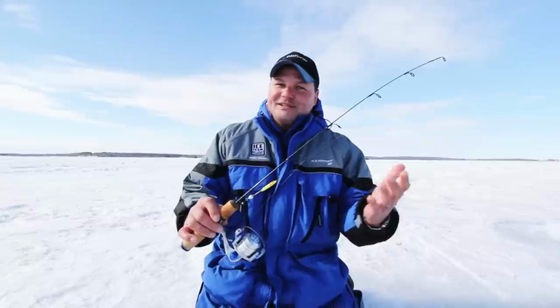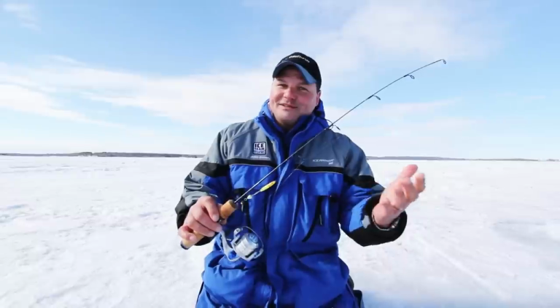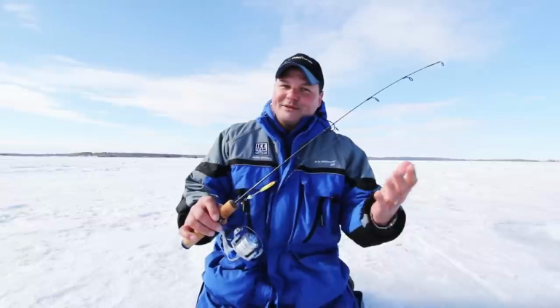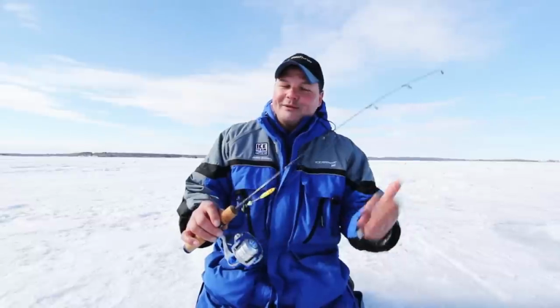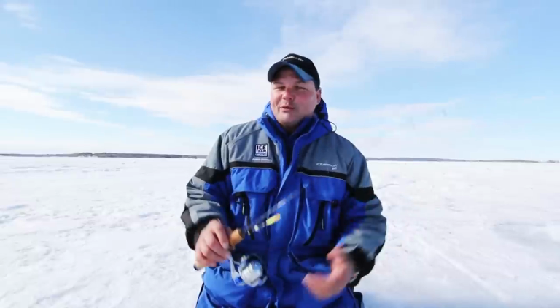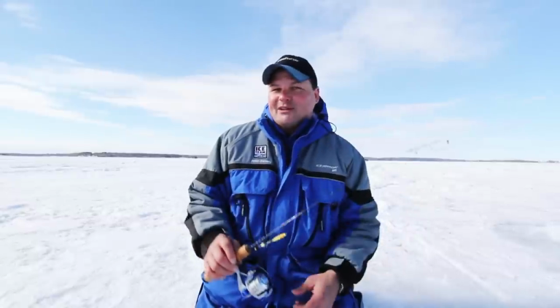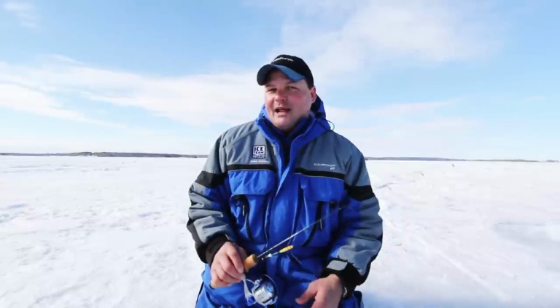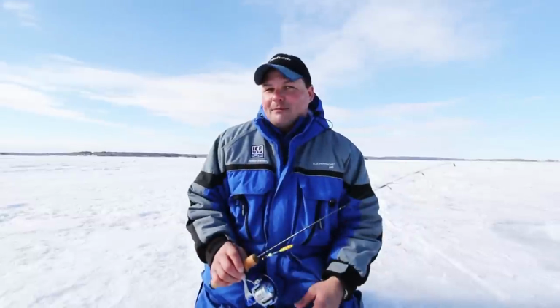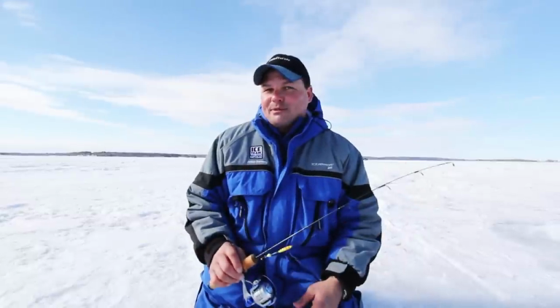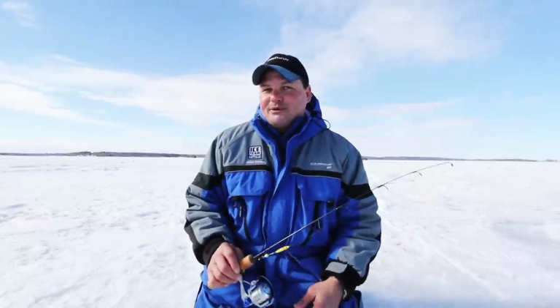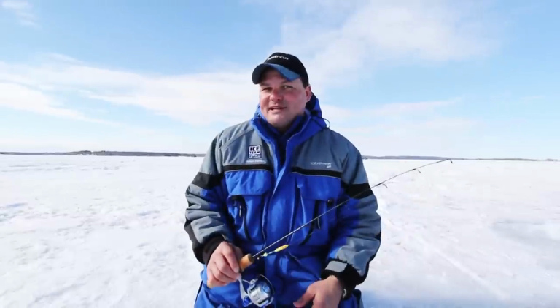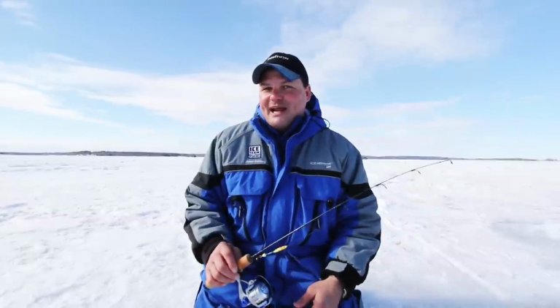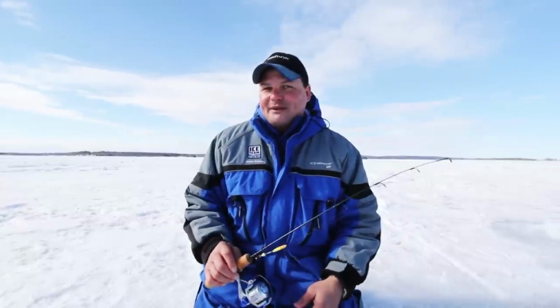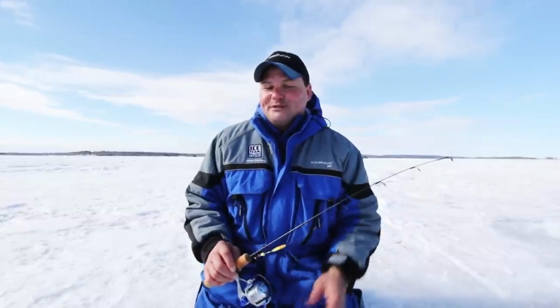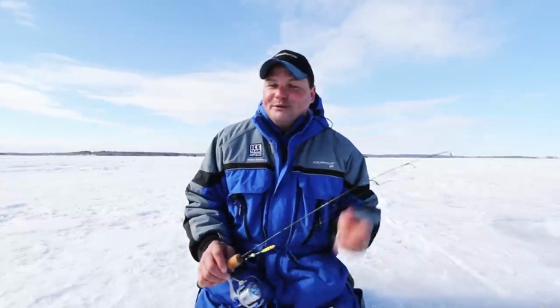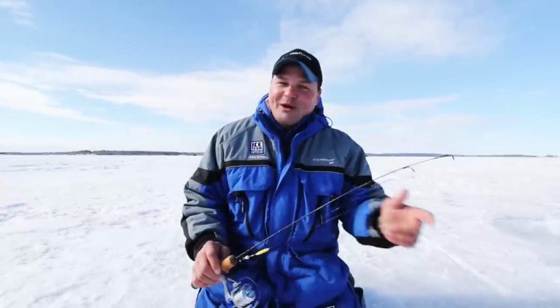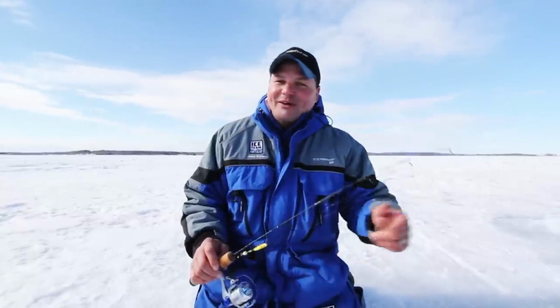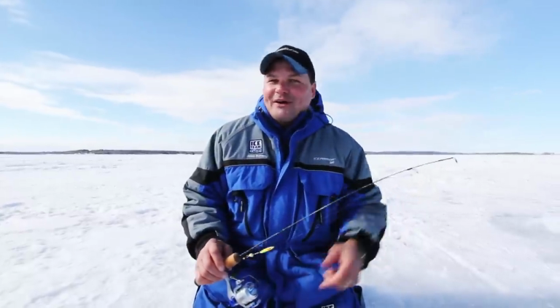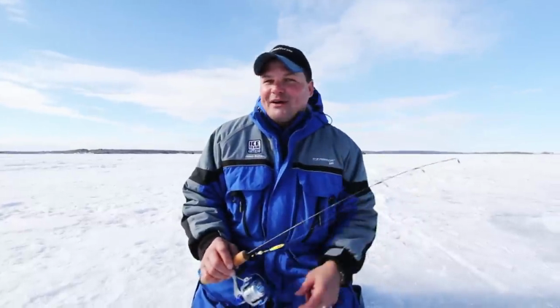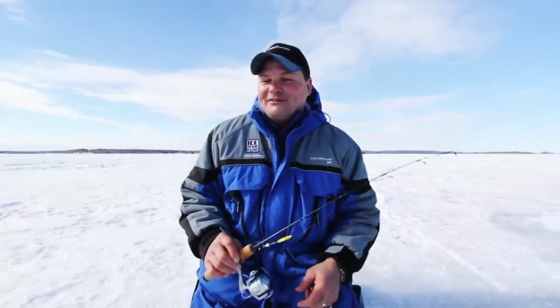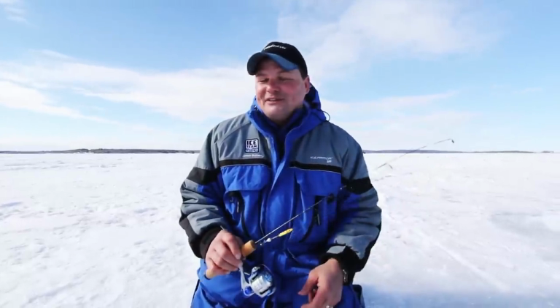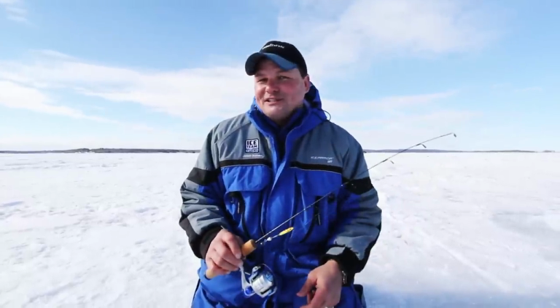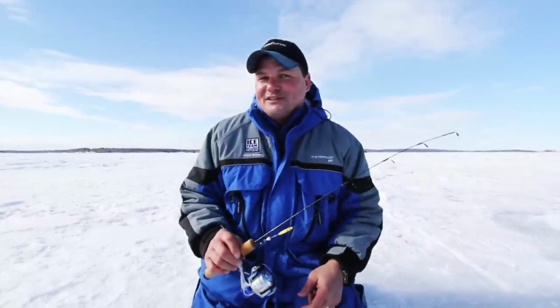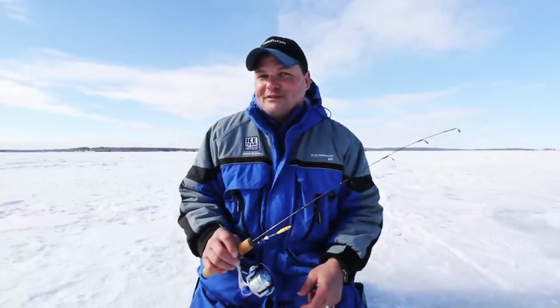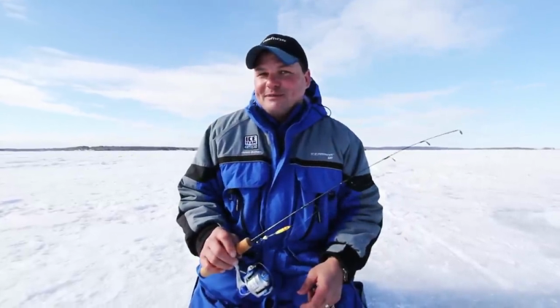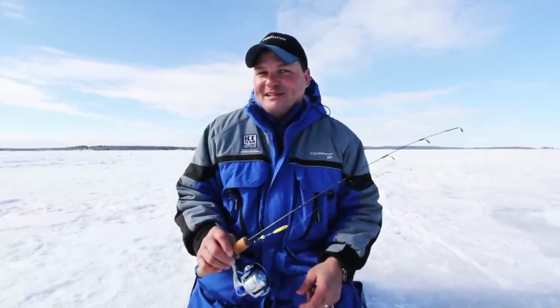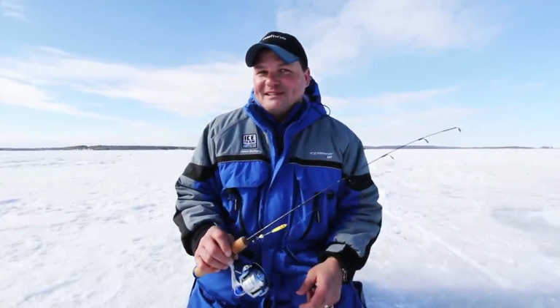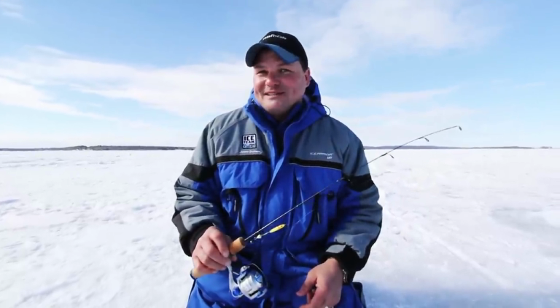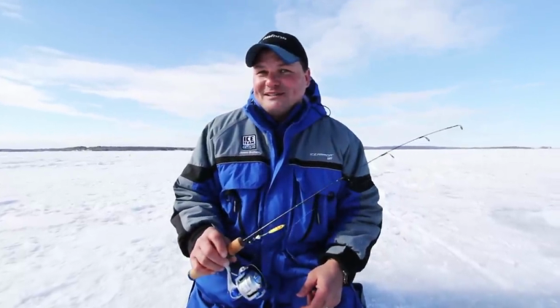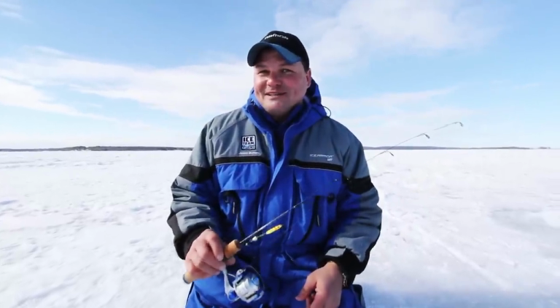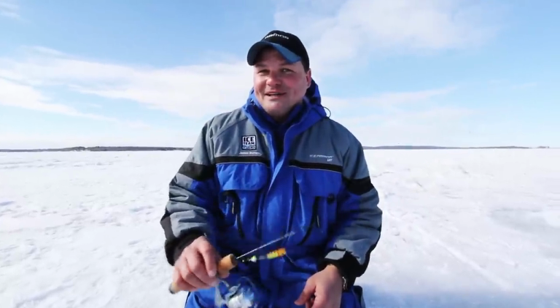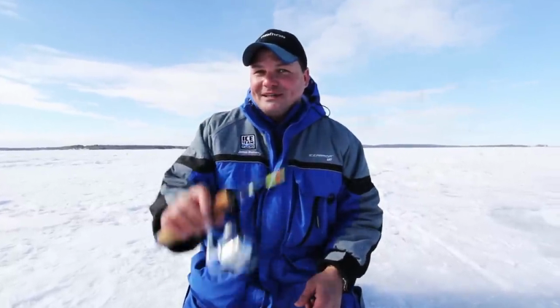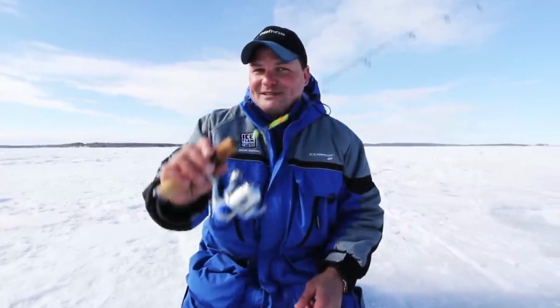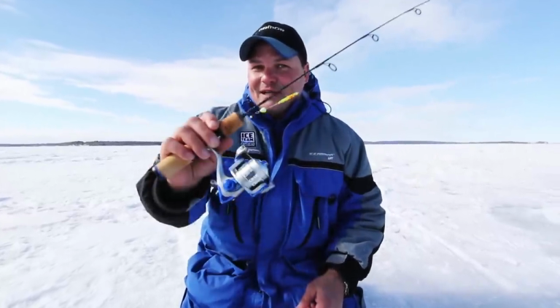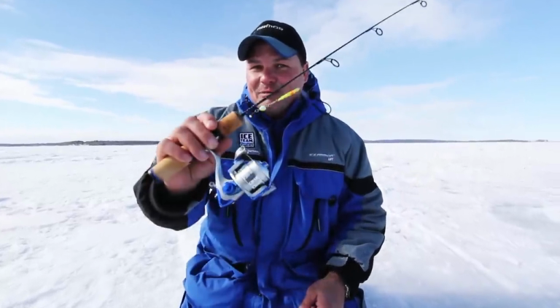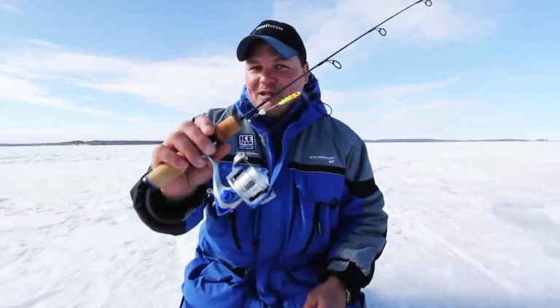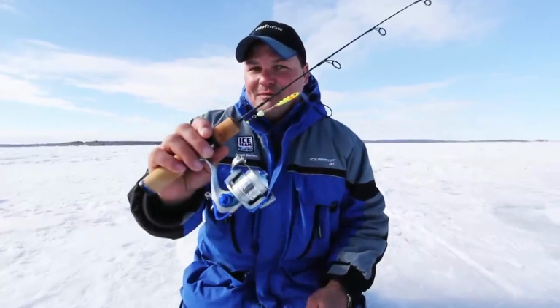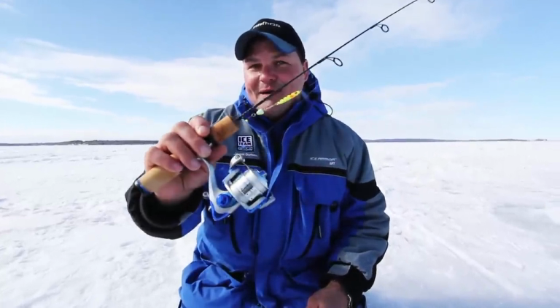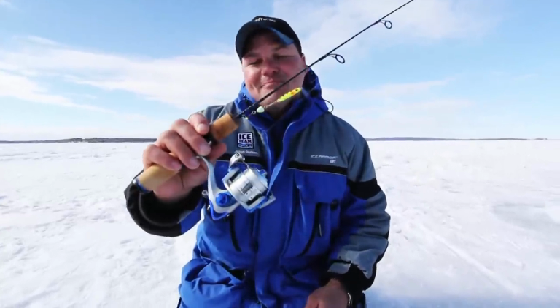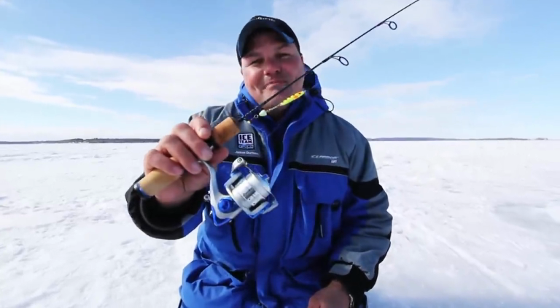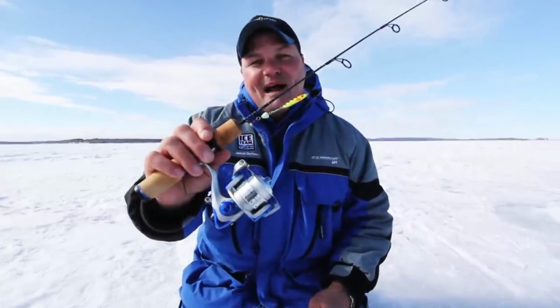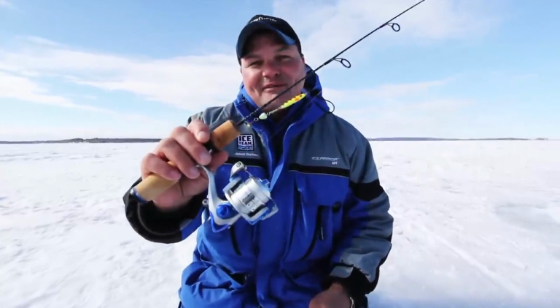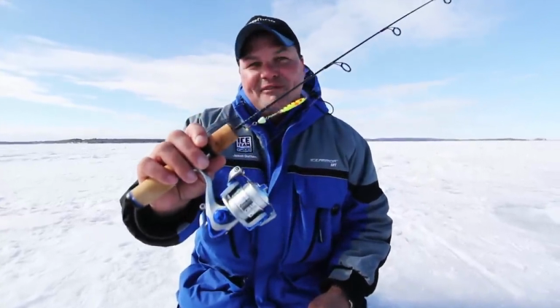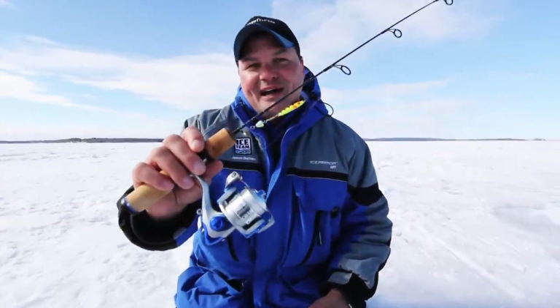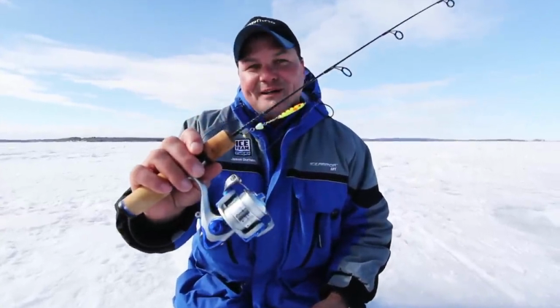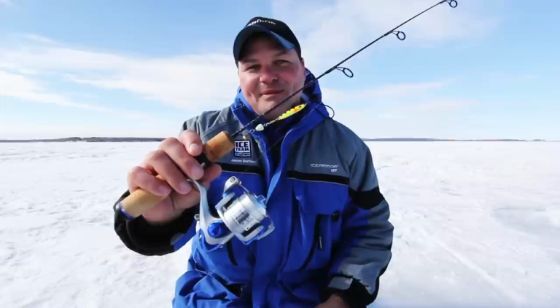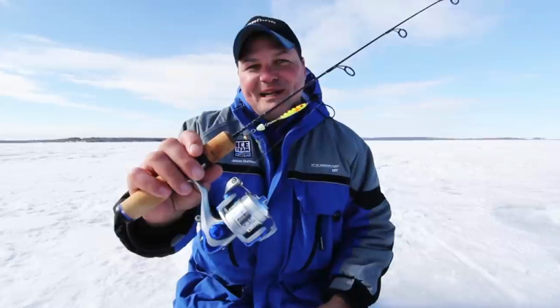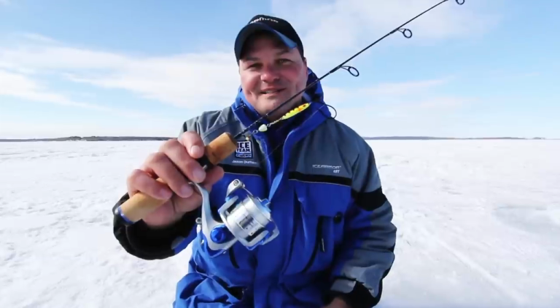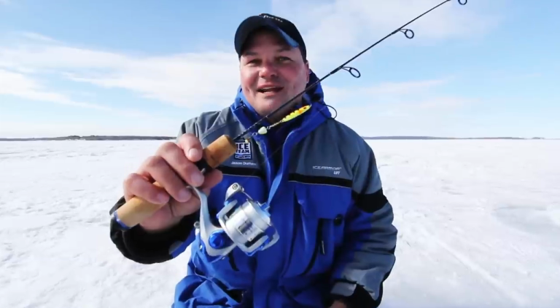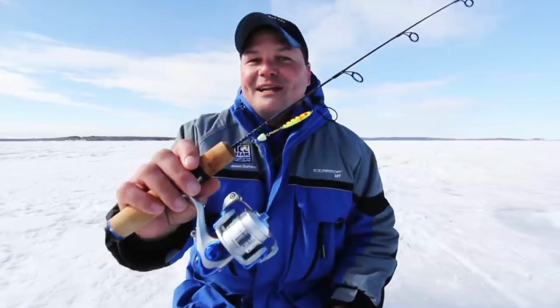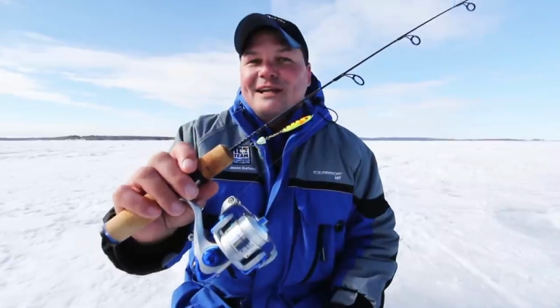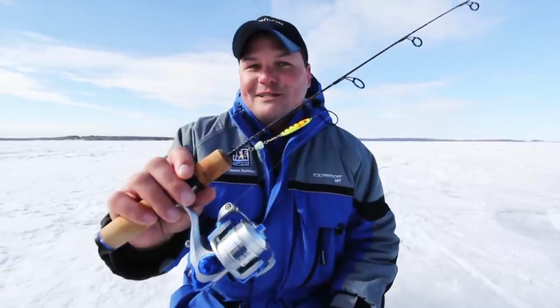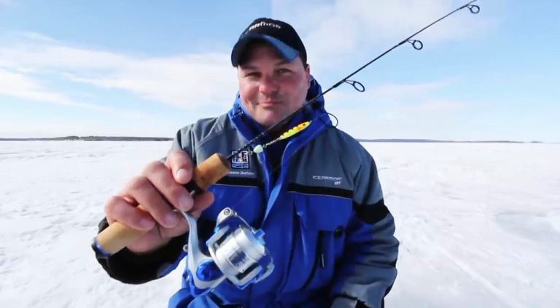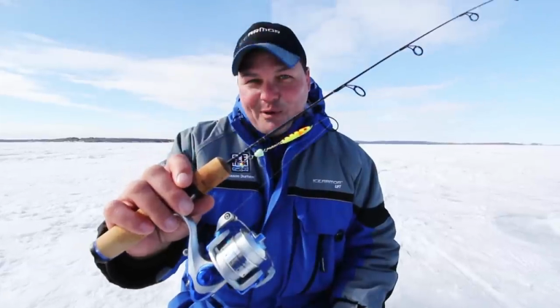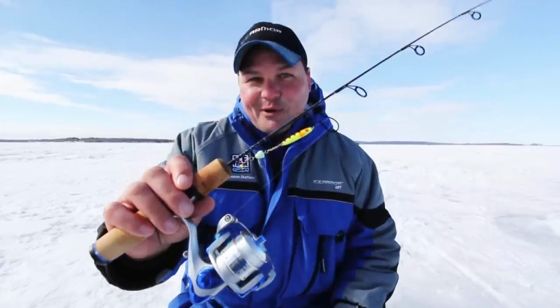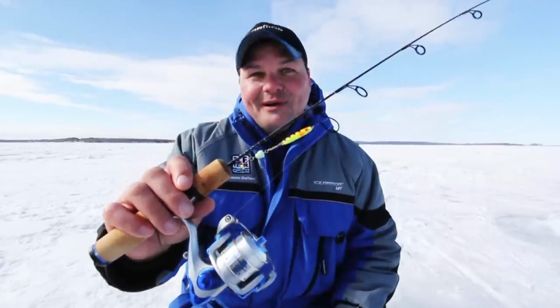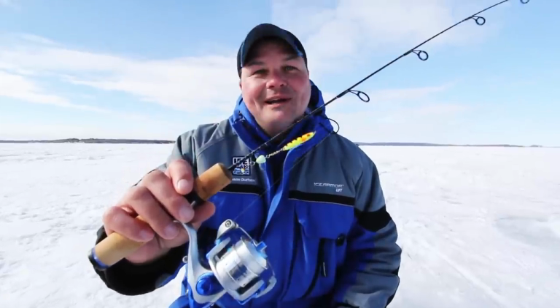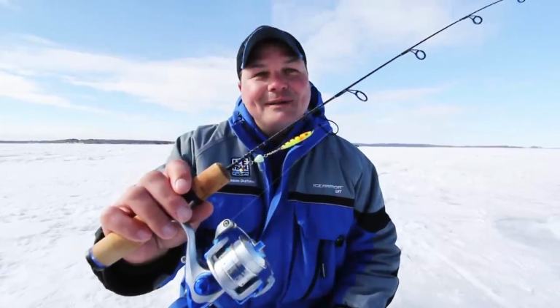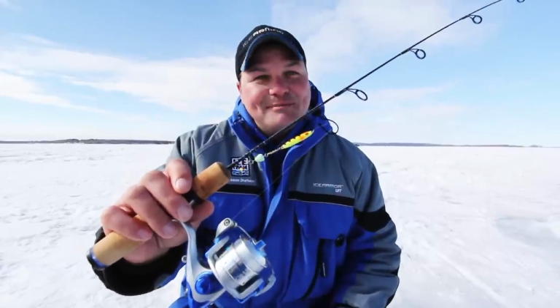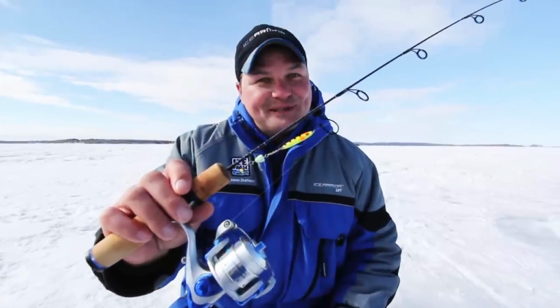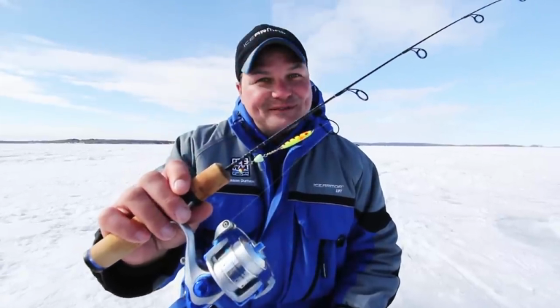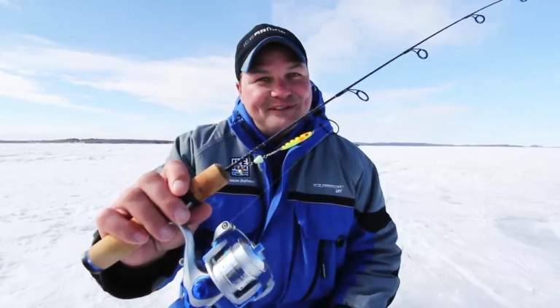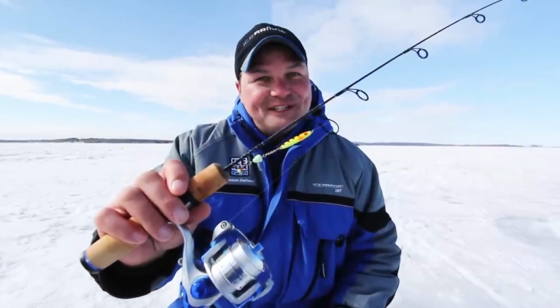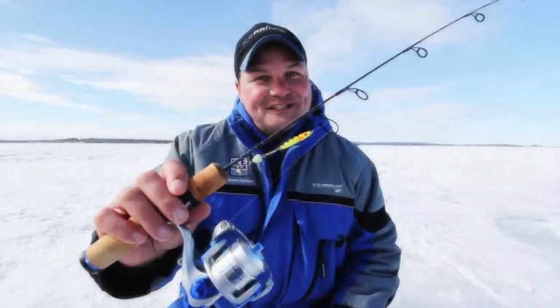Jason Durham with ClamProTackle. You want to call the fish in from a distance, double them up, modify your baits, and catch more and bigger fish.